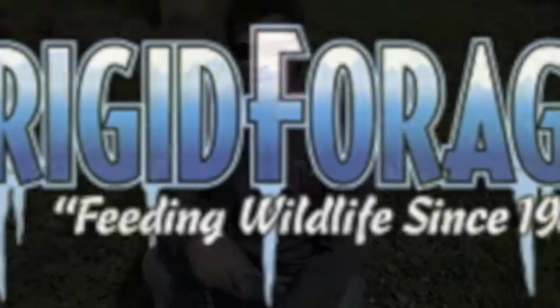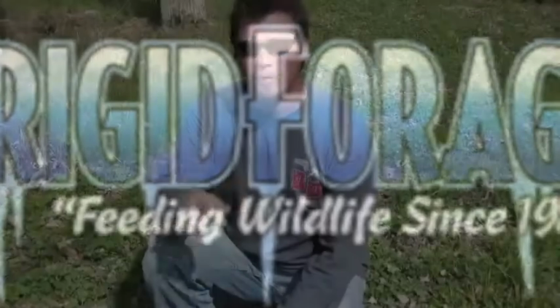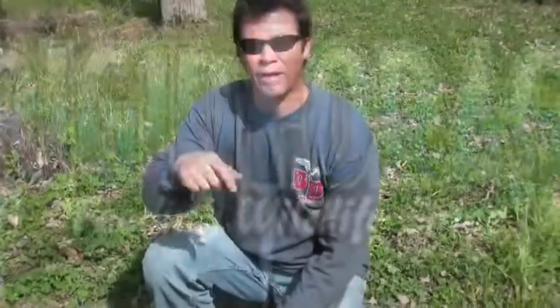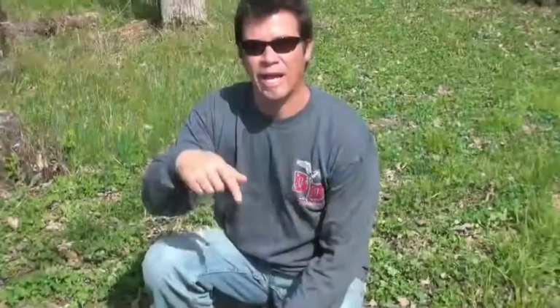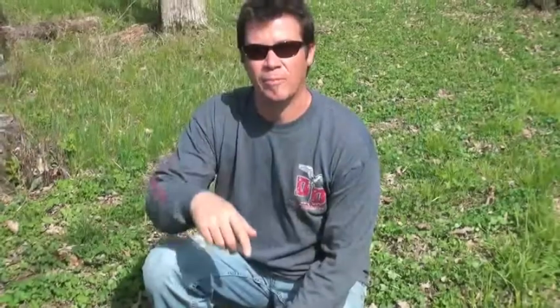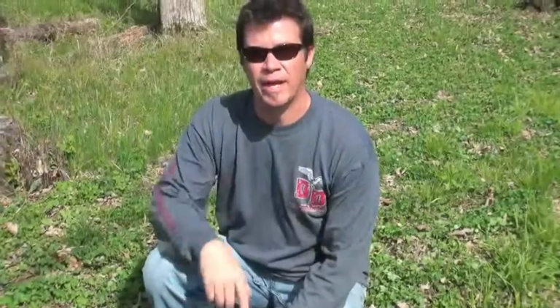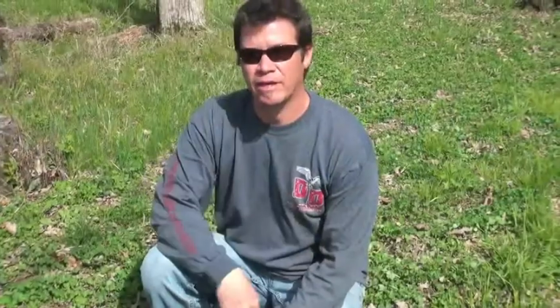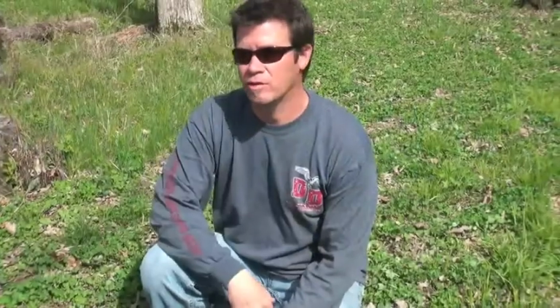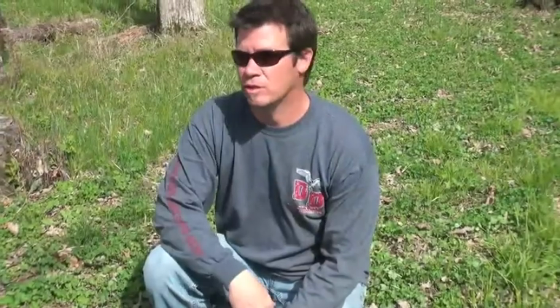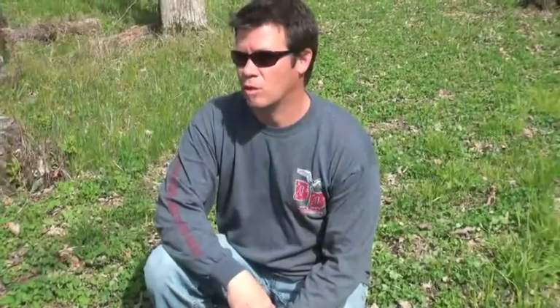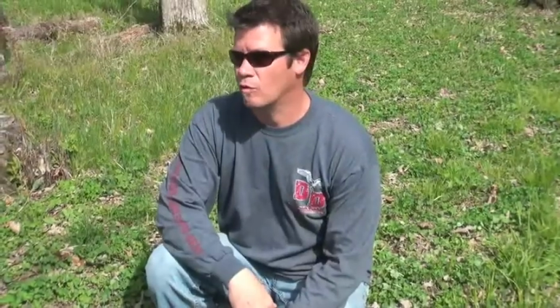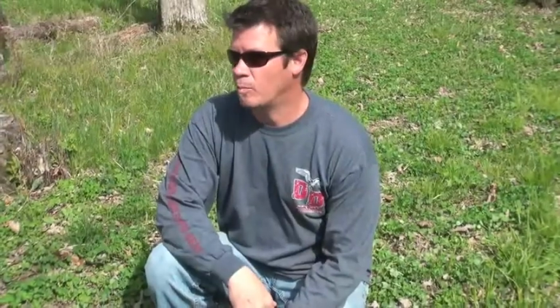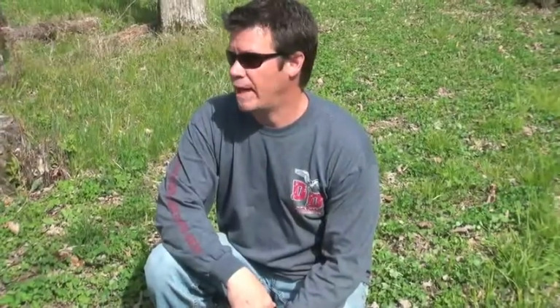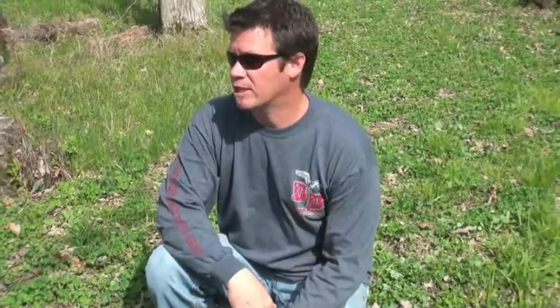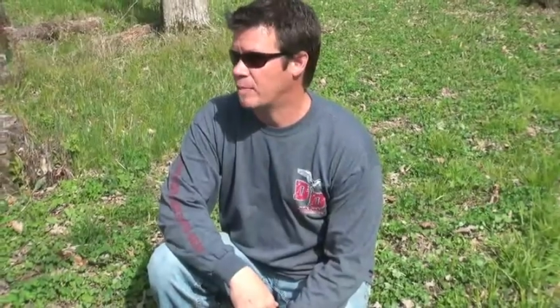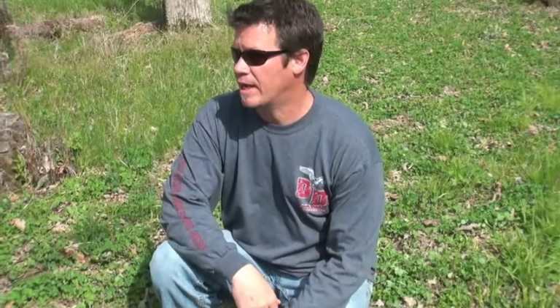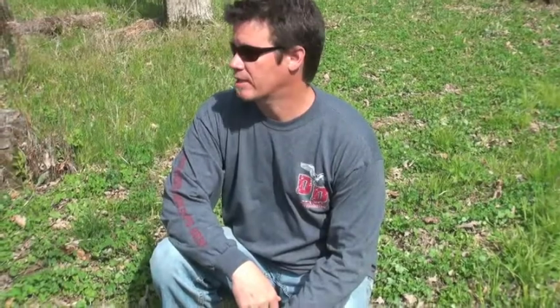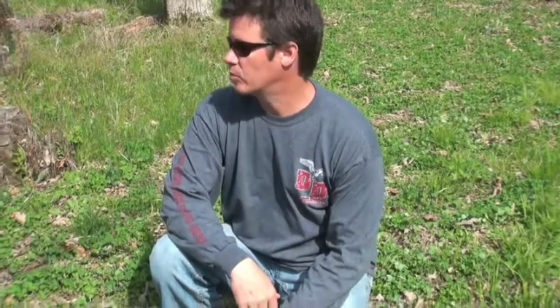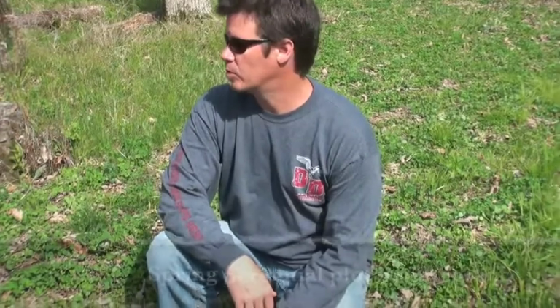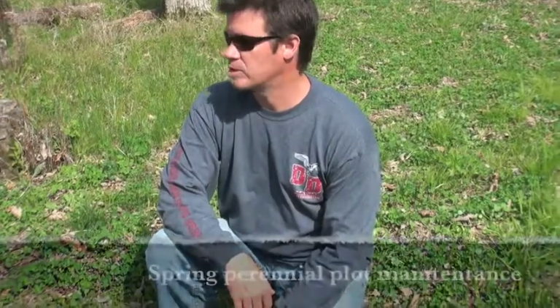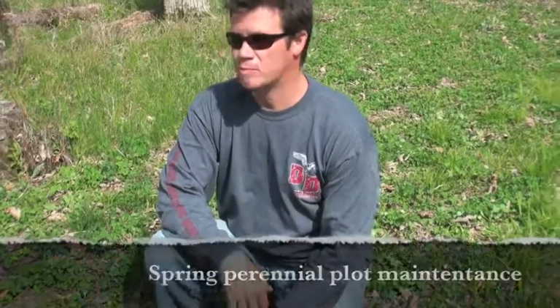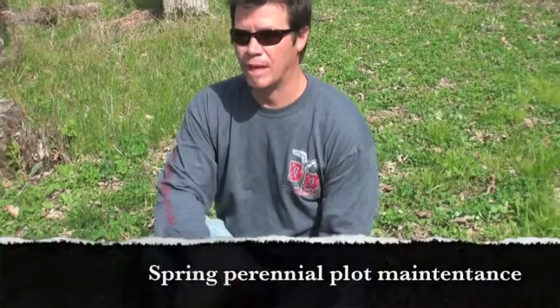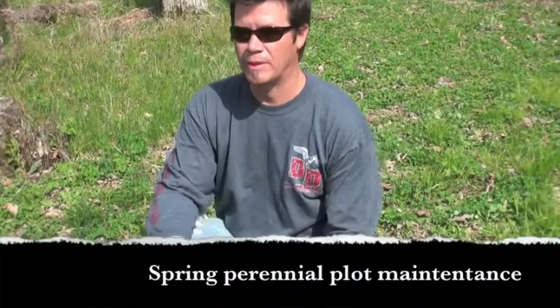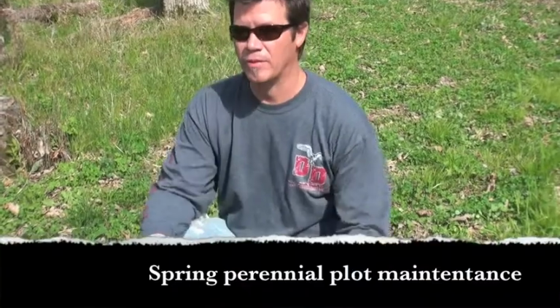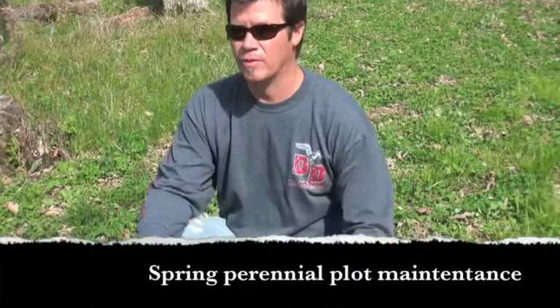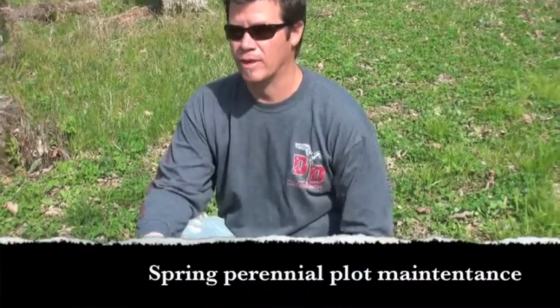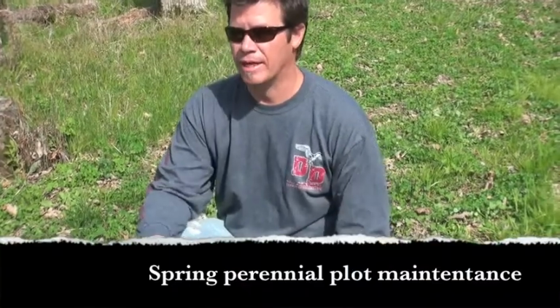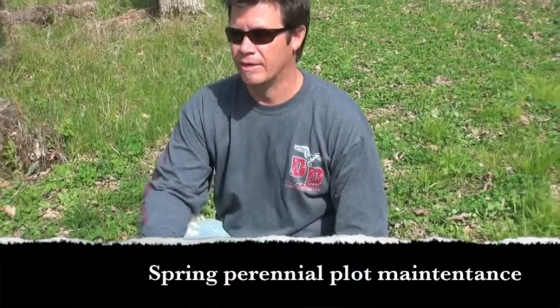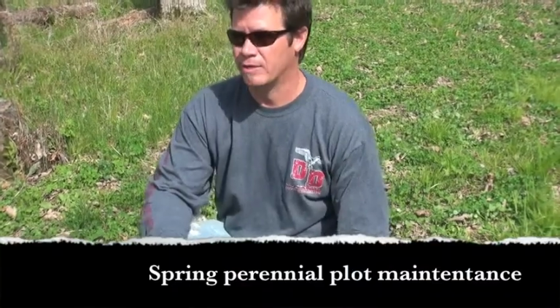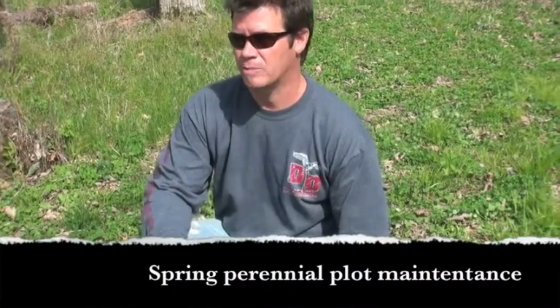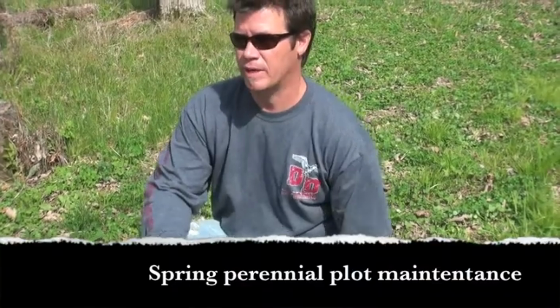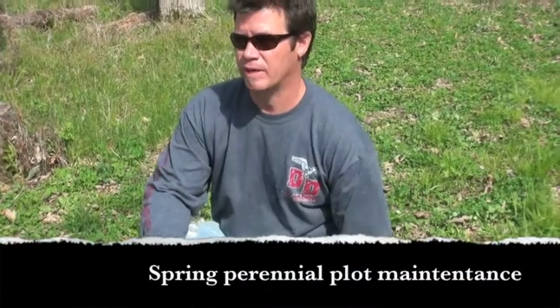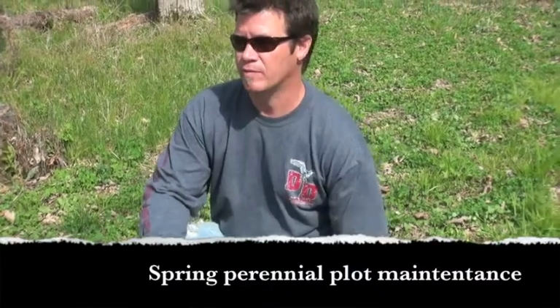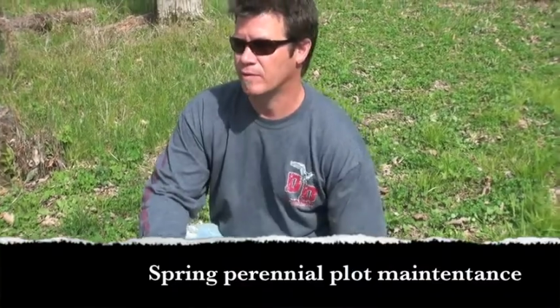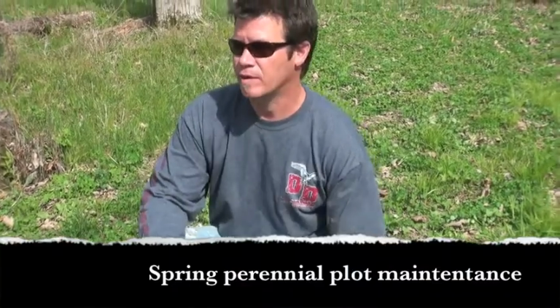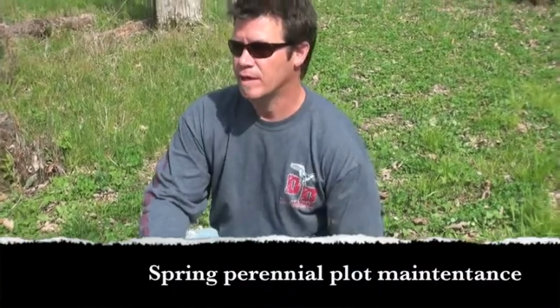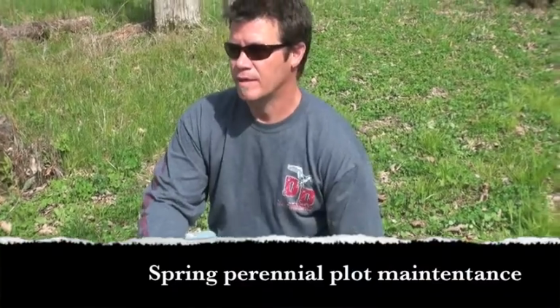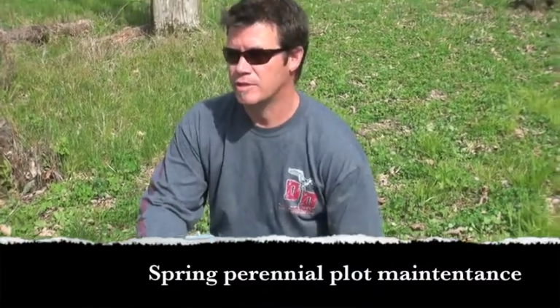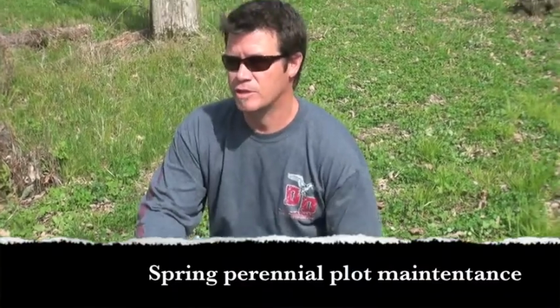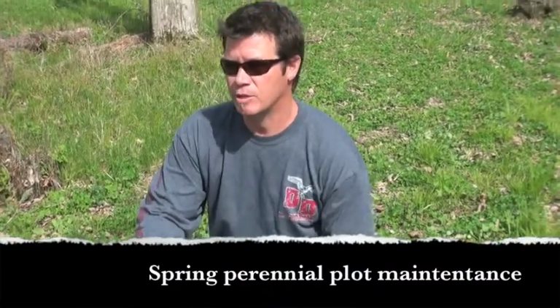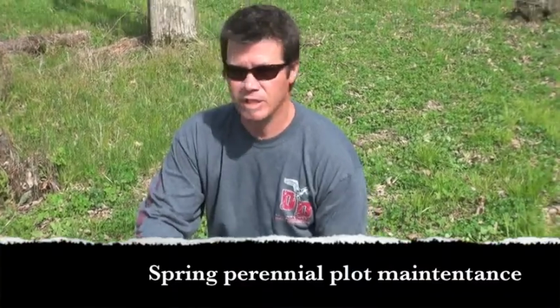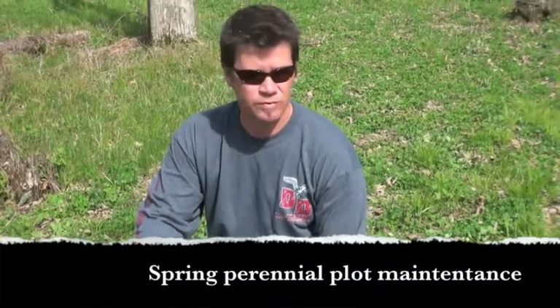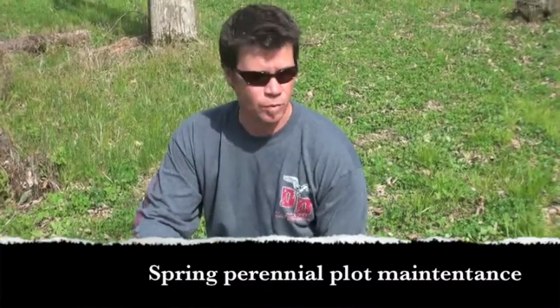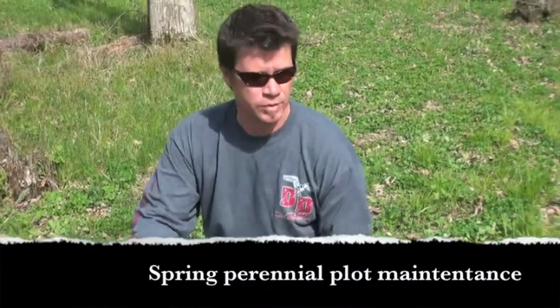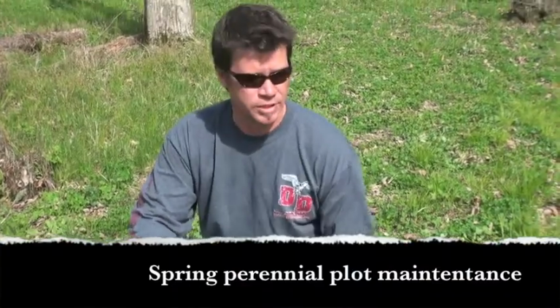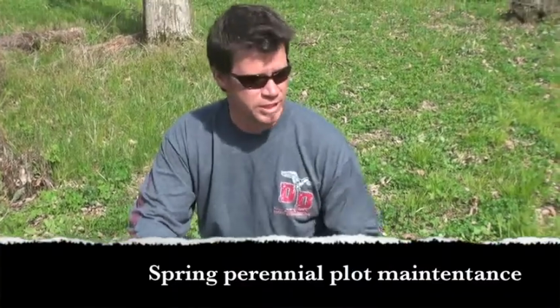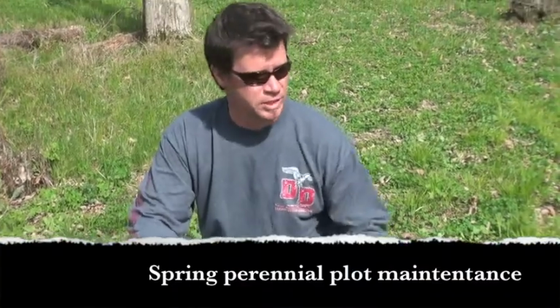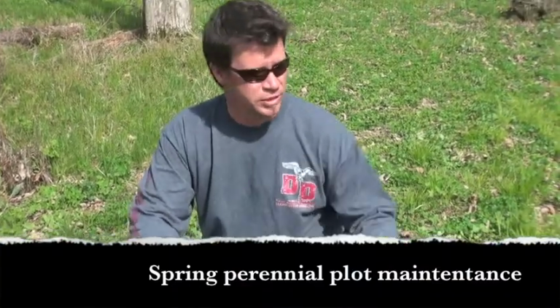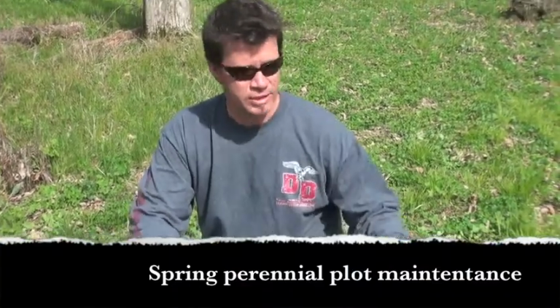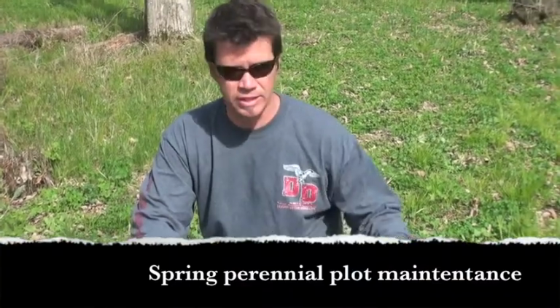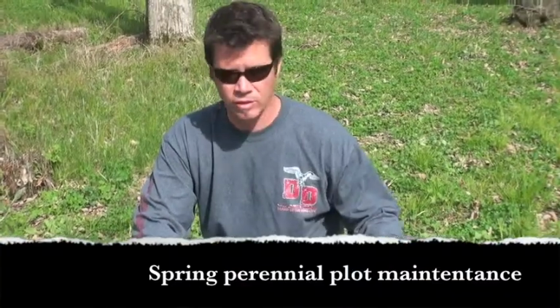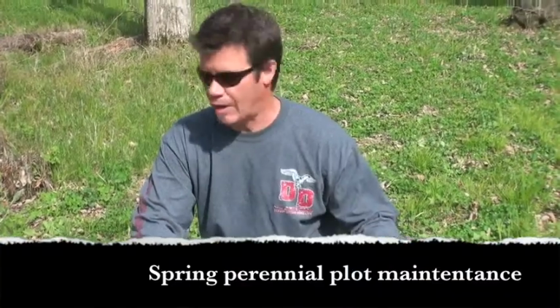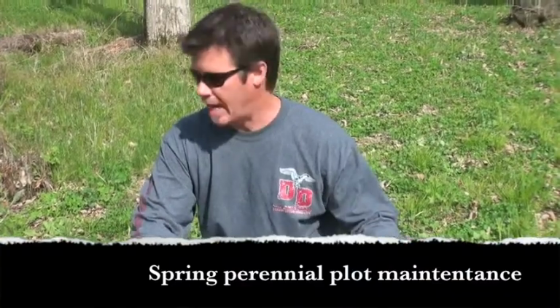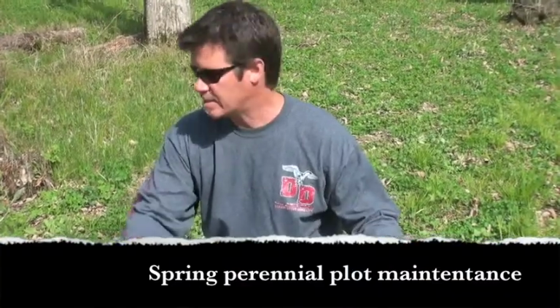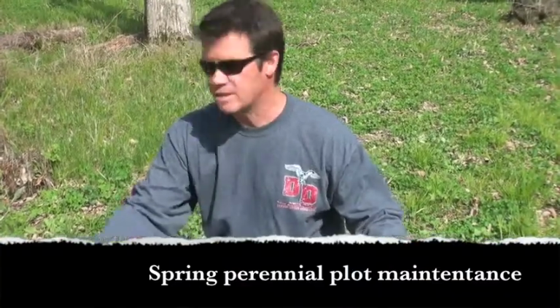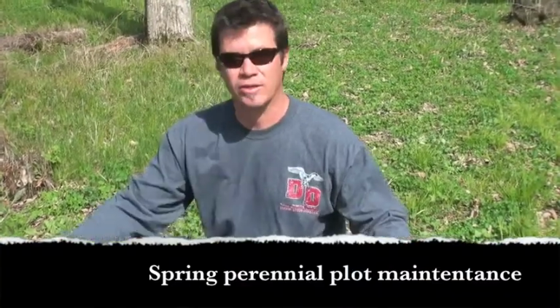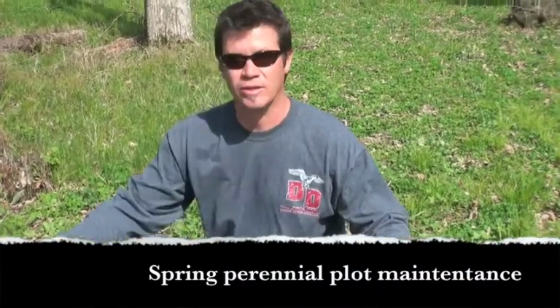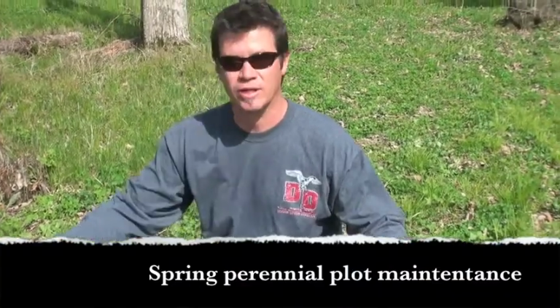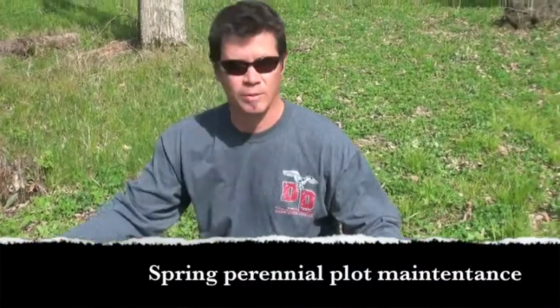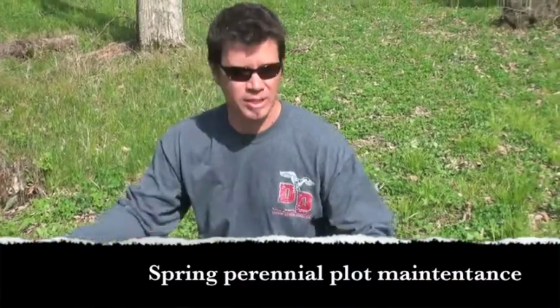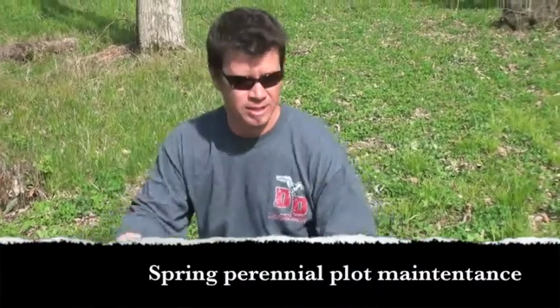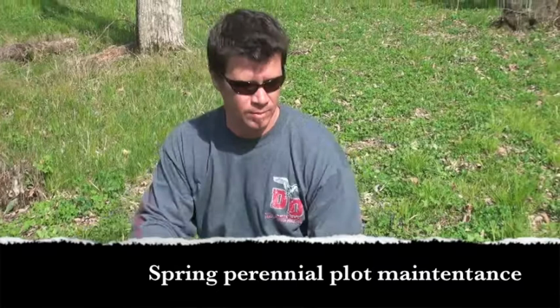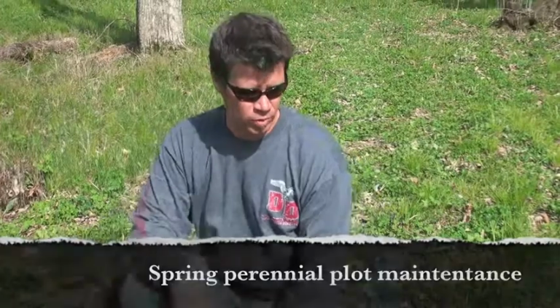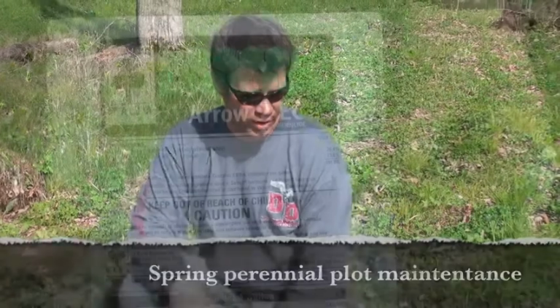What I have back here is a clover patch back in the woods, probably a third of an acre. It's been here for — this is going to be its fourth season. You can see the grass is starting to come in somewhat.